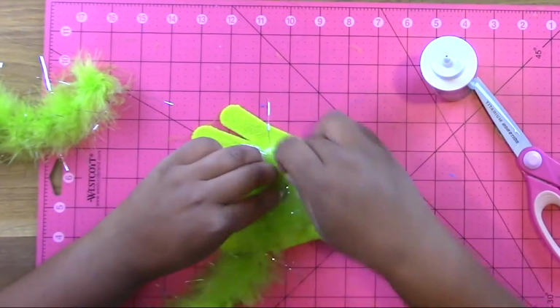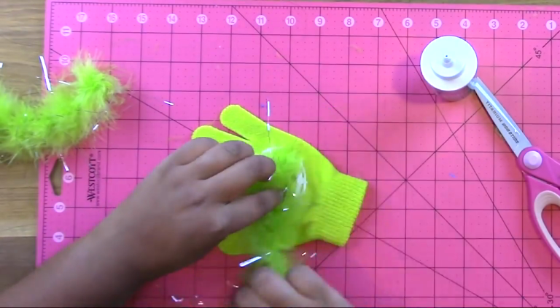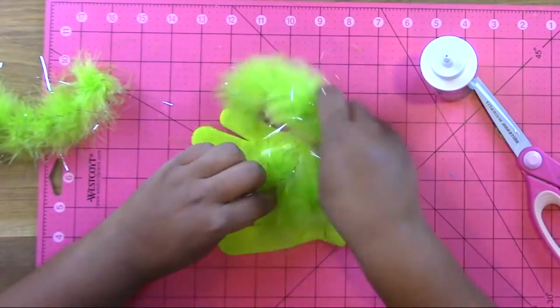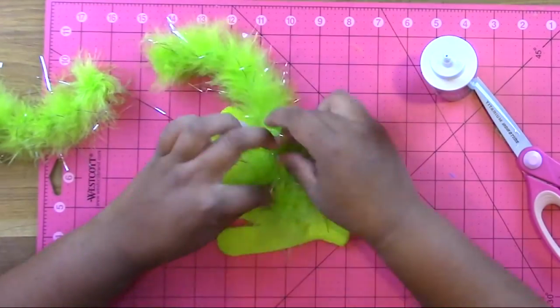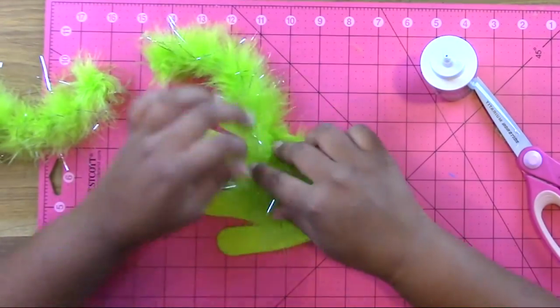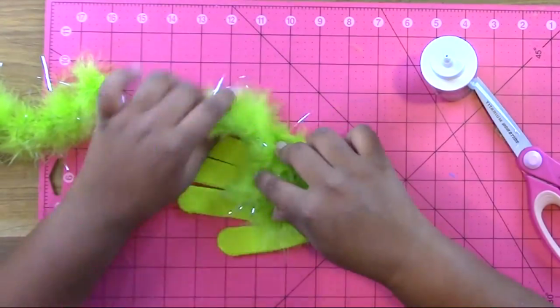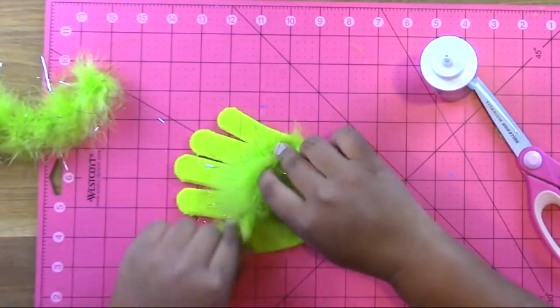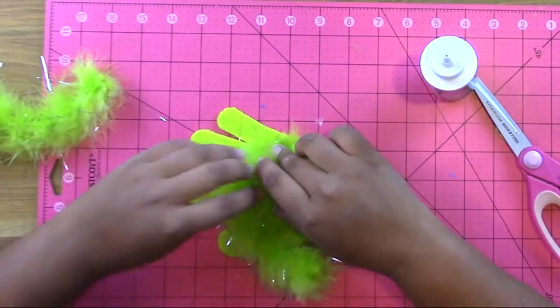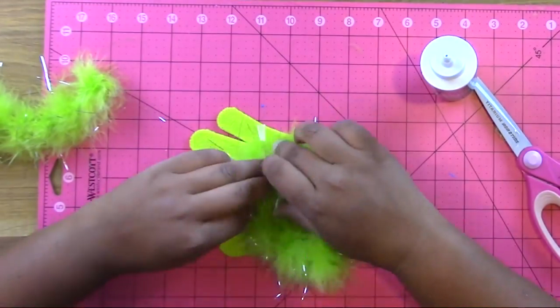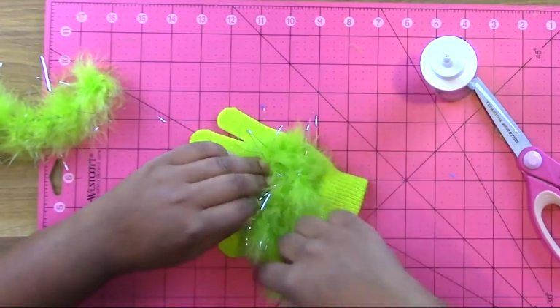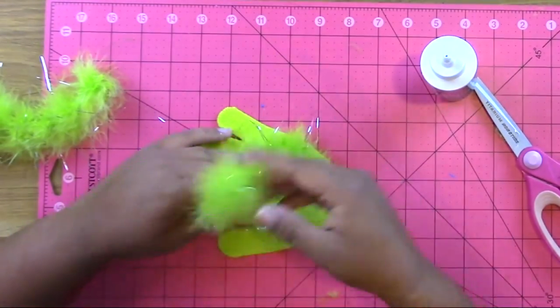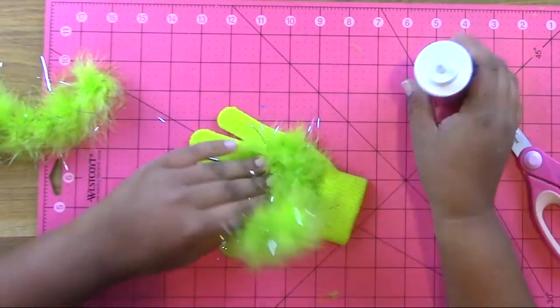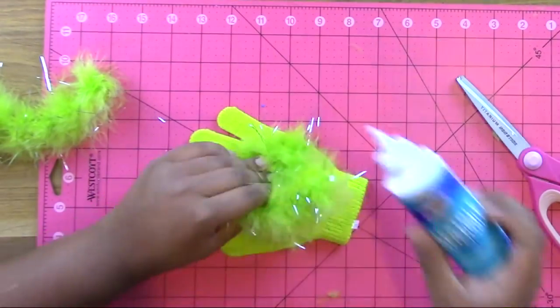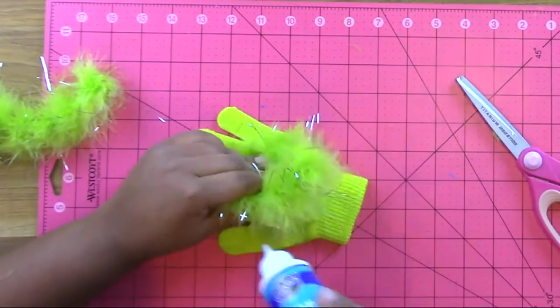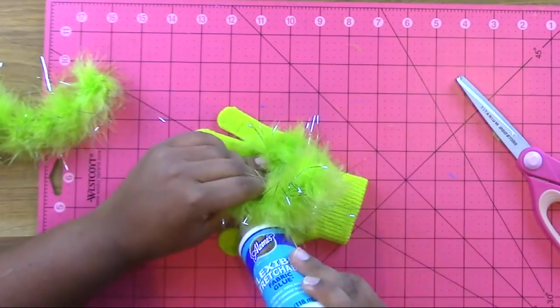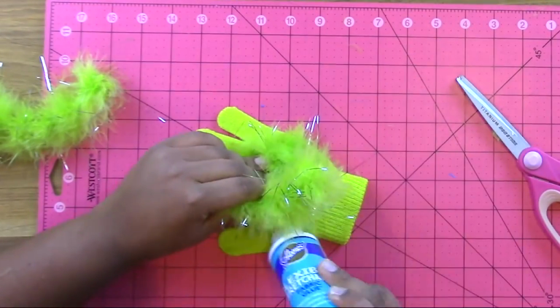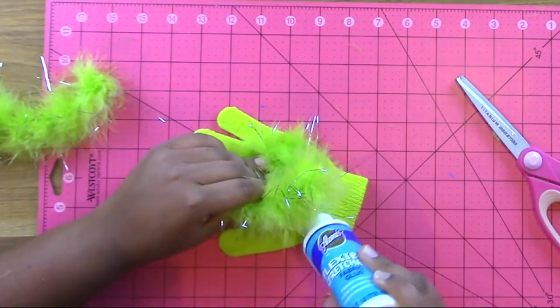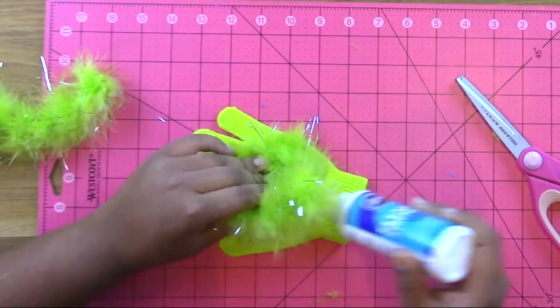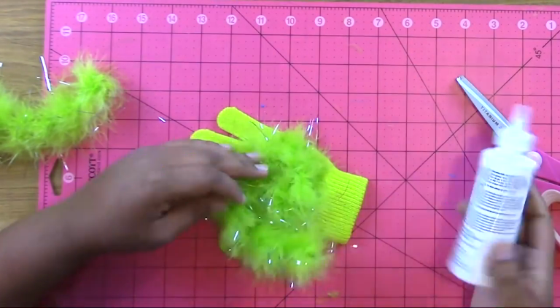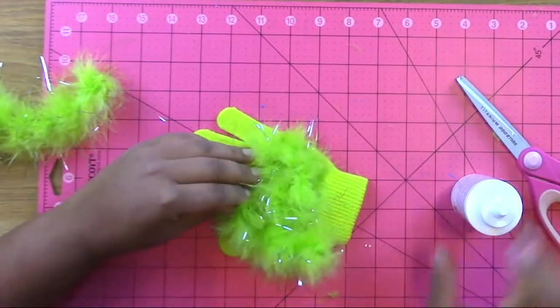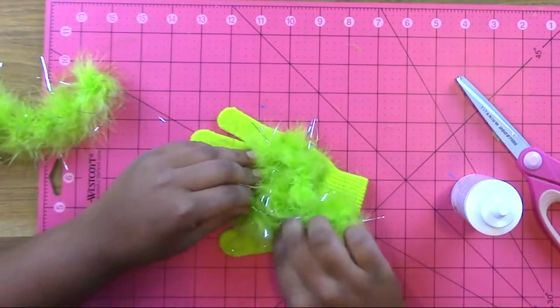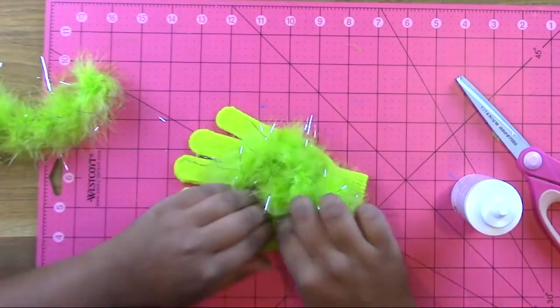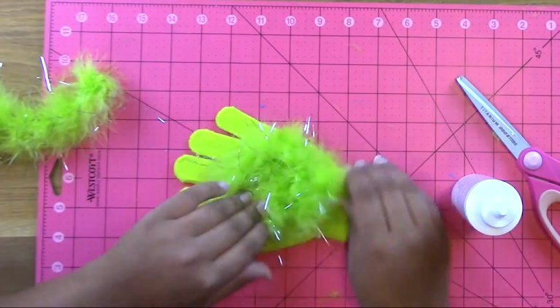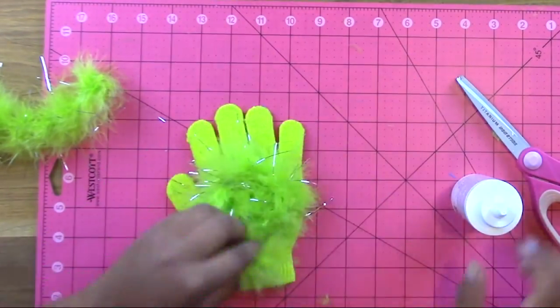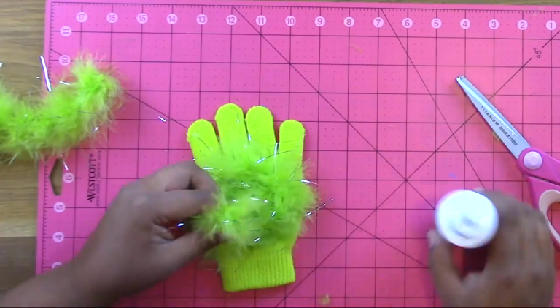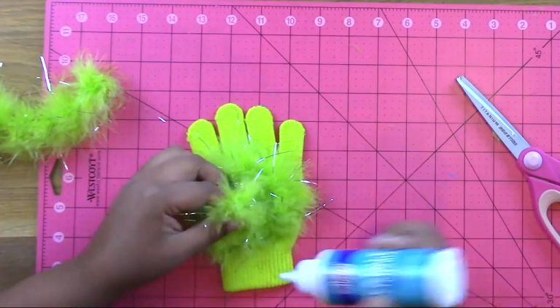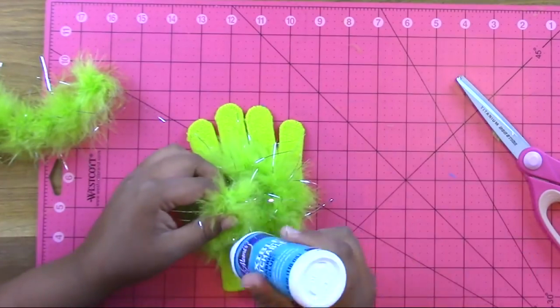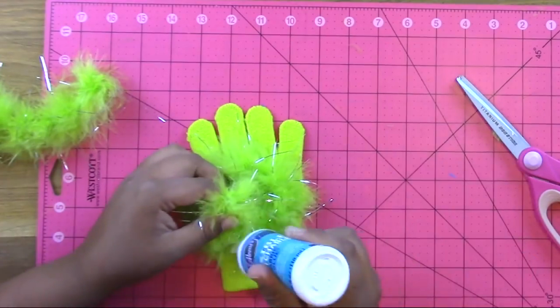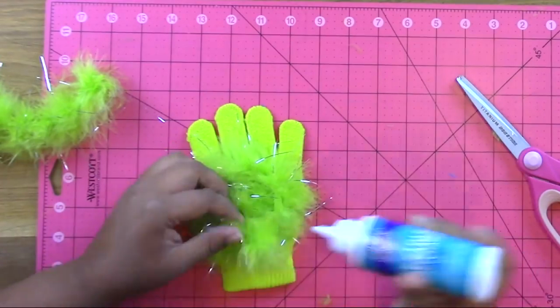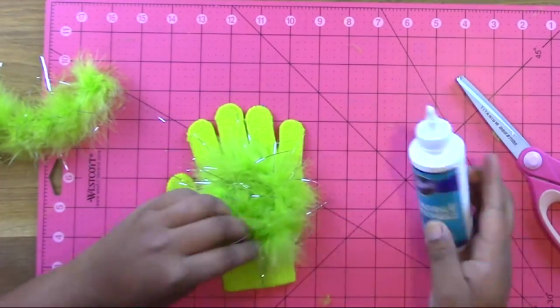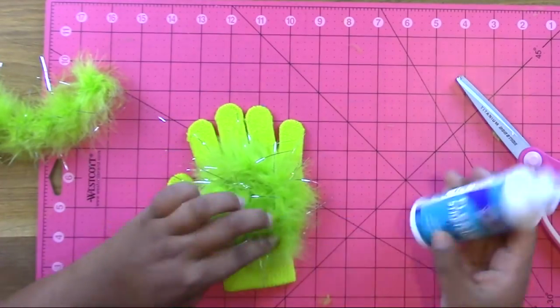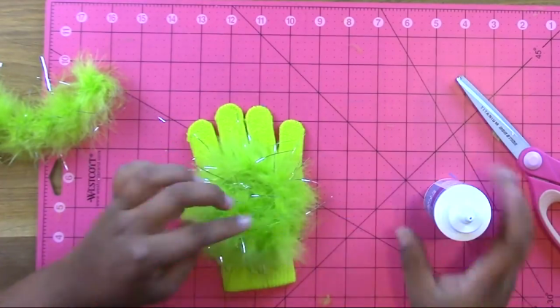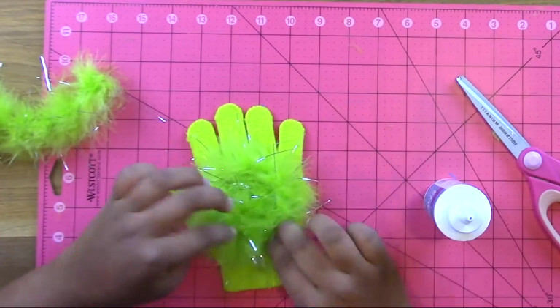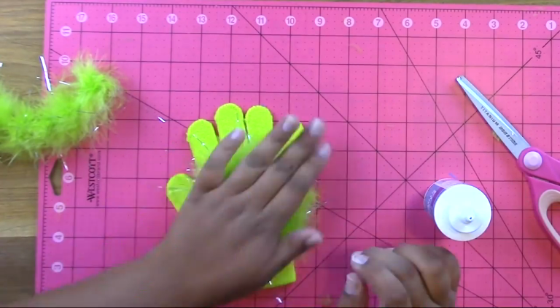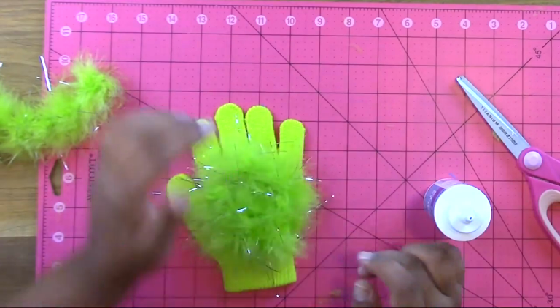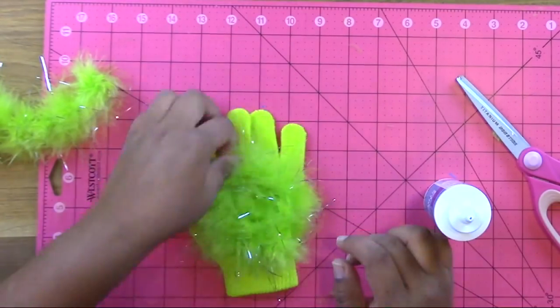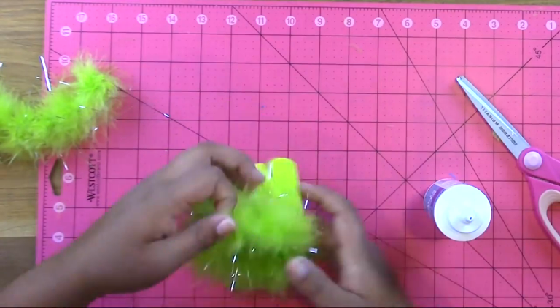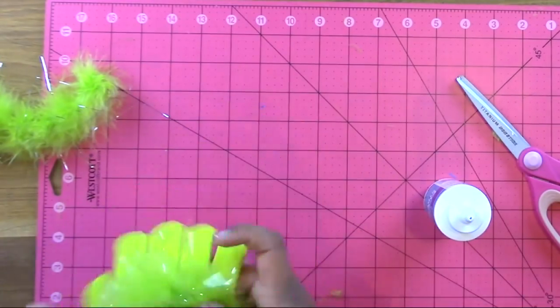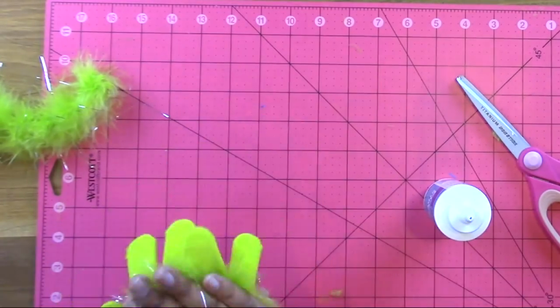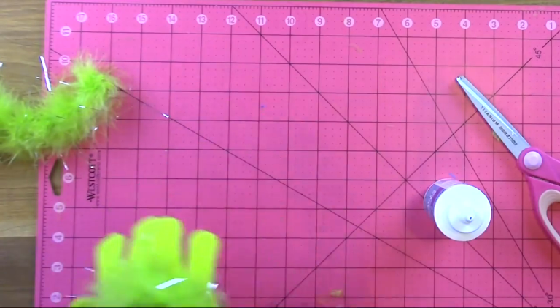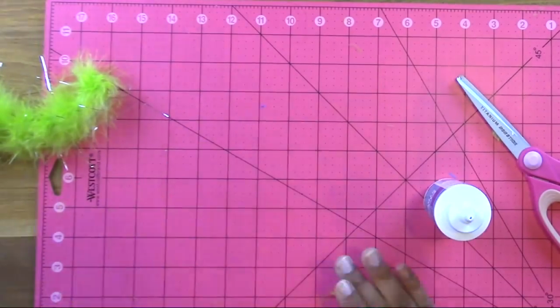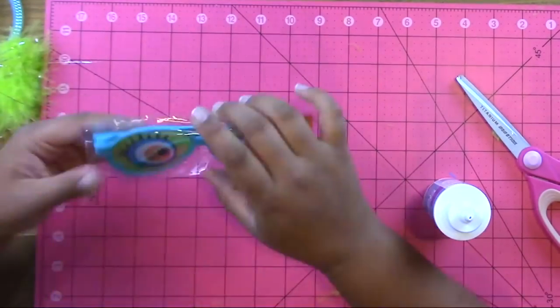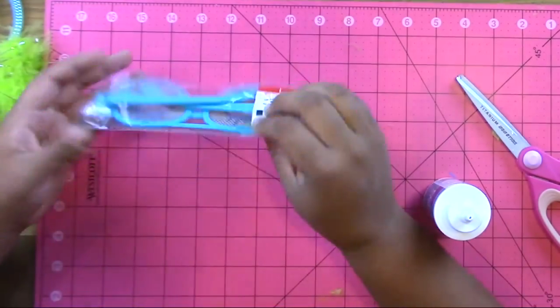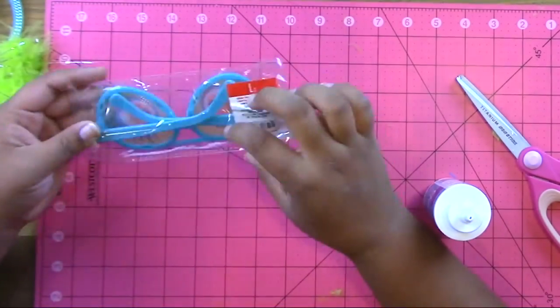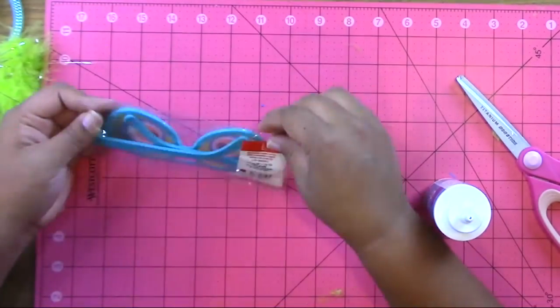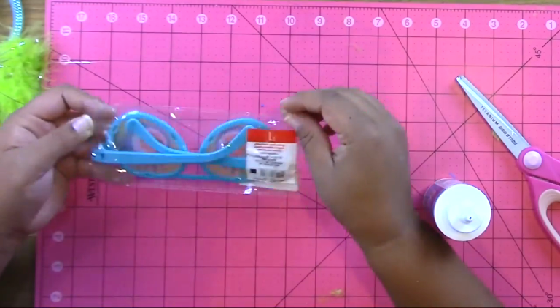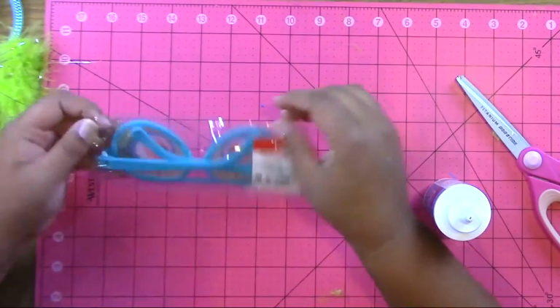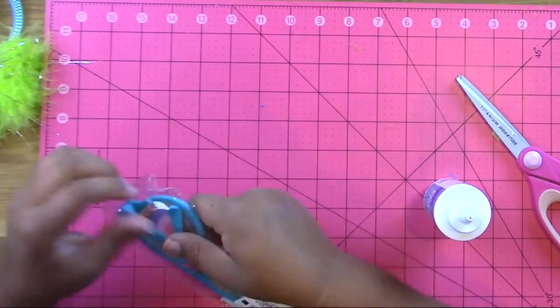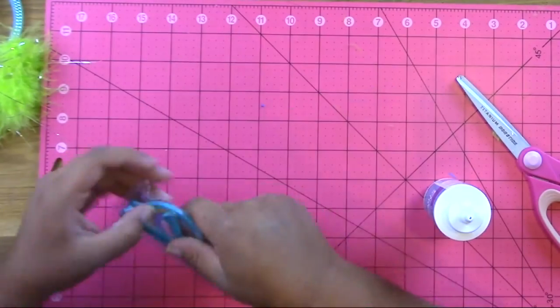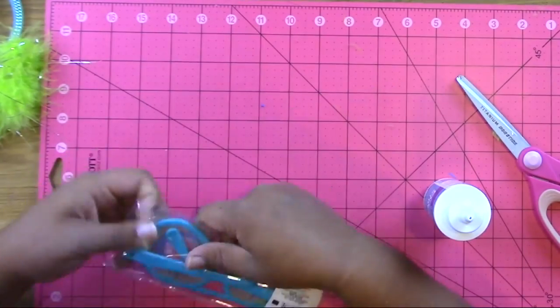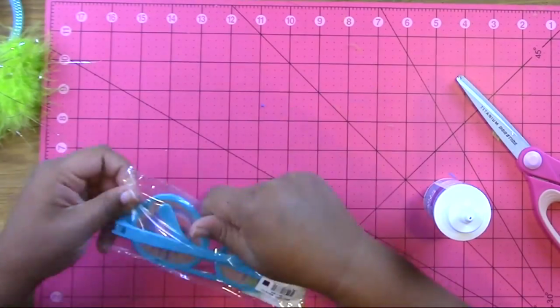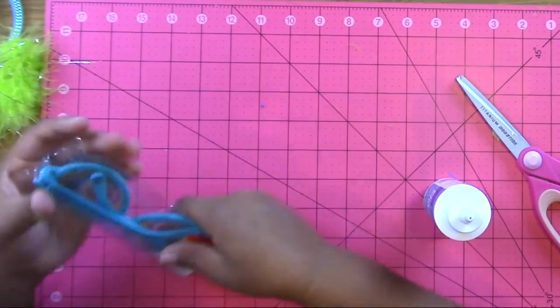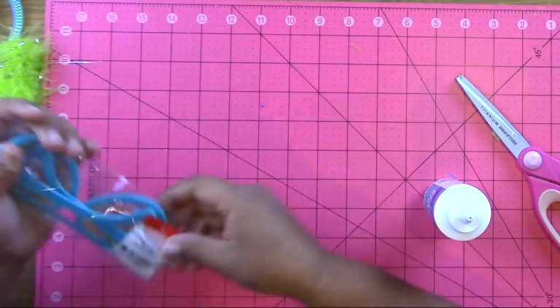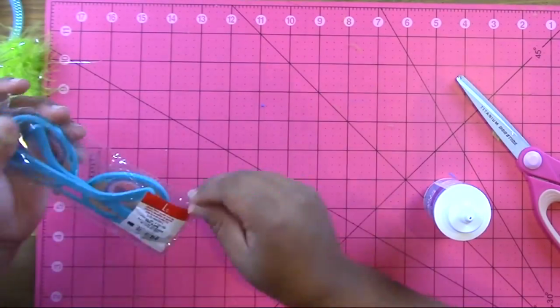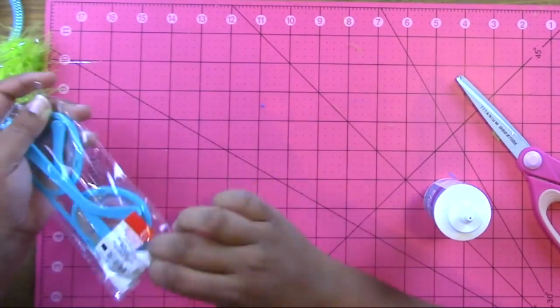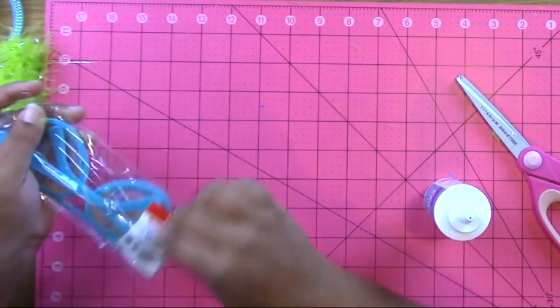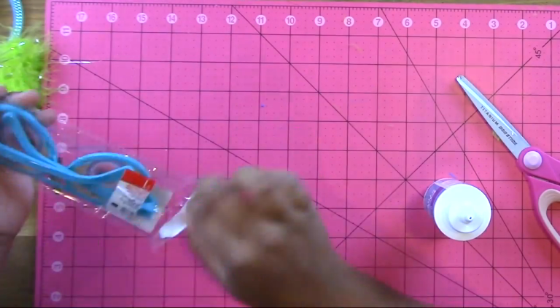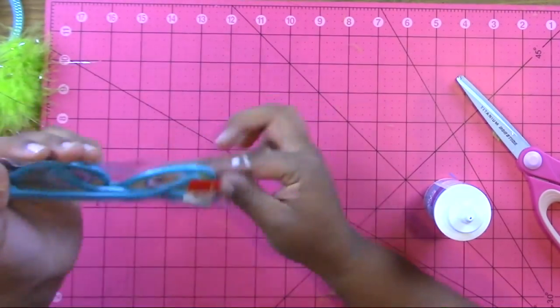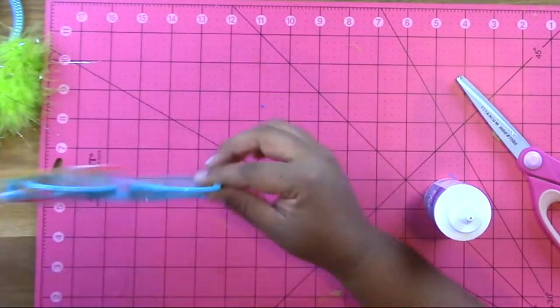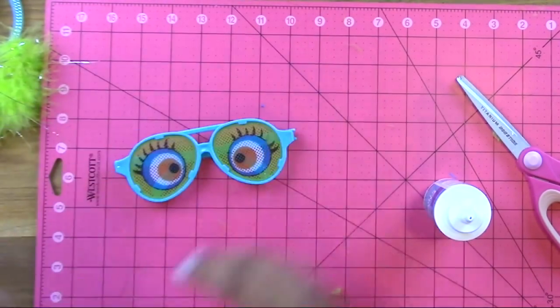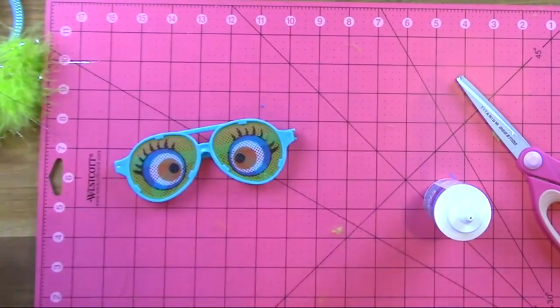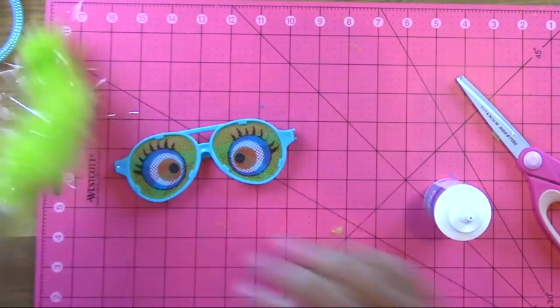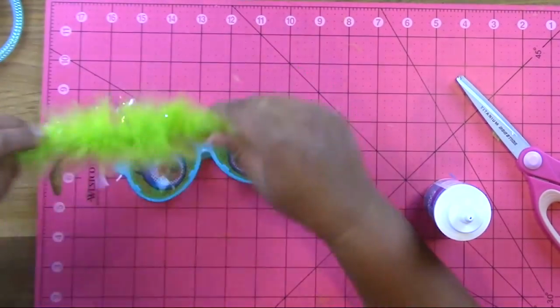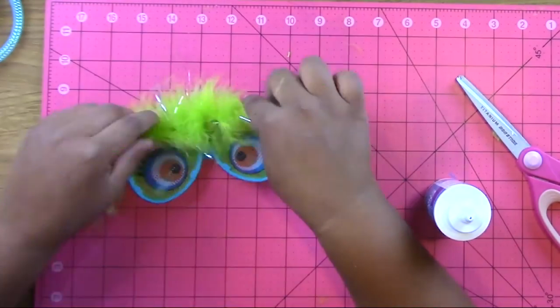Put a swirl of that Aileen's flexible glue right on top of the glove, then swirl your marabou feather trim right on top and let that dry. You do that to each glove.